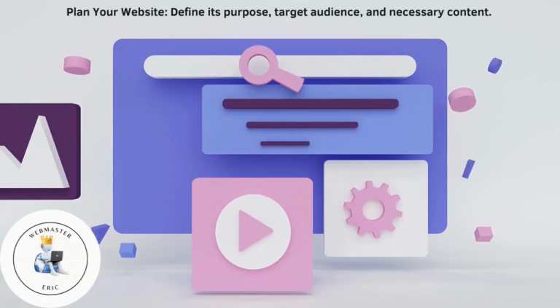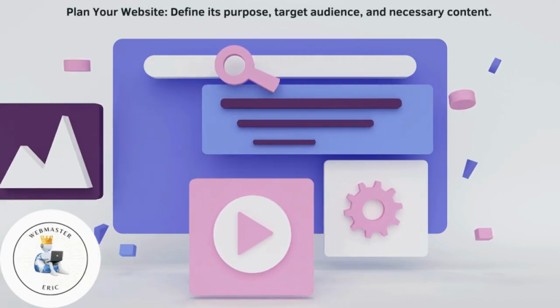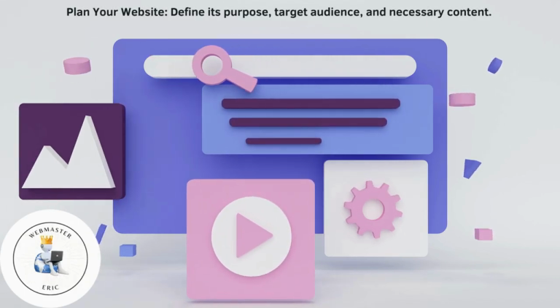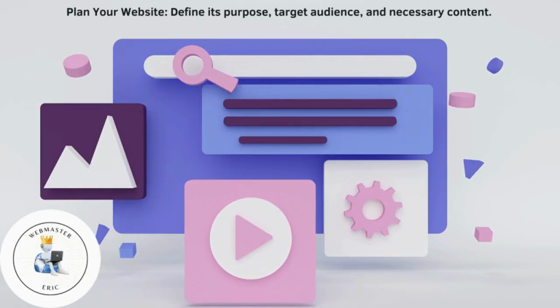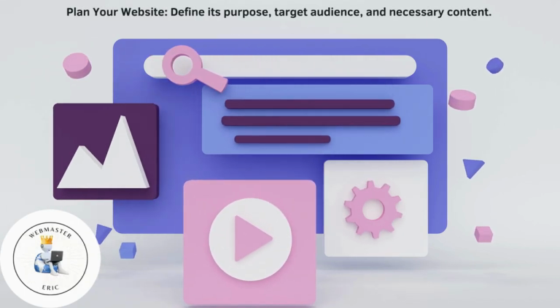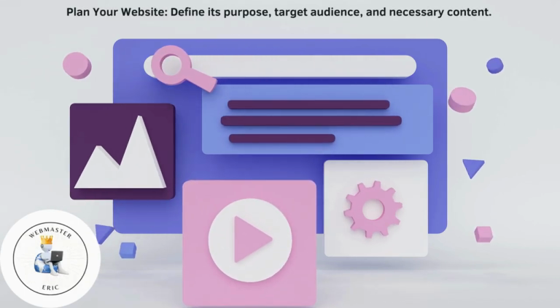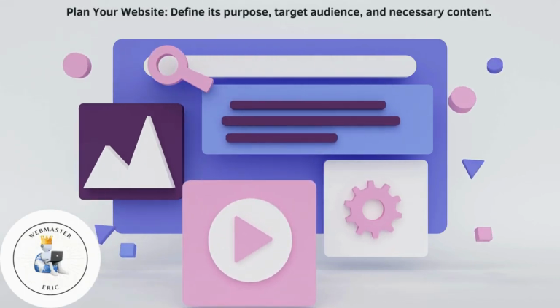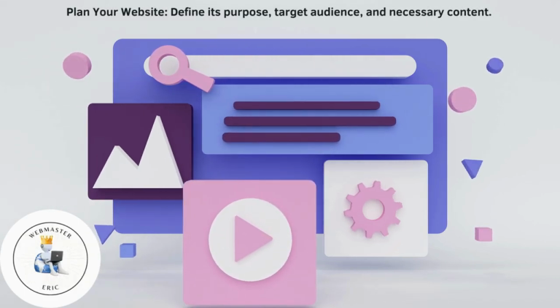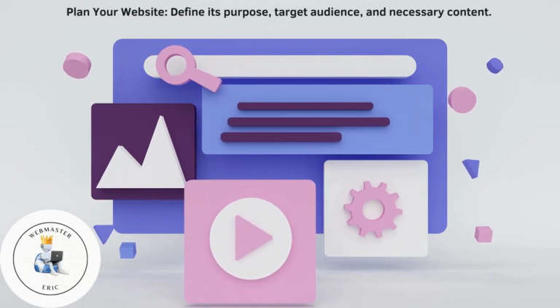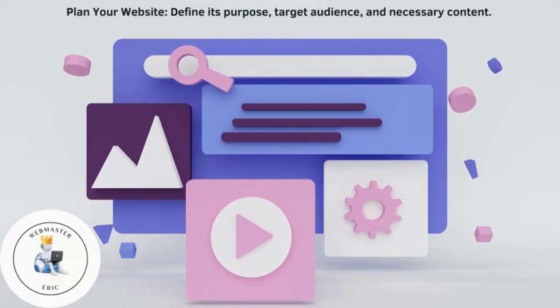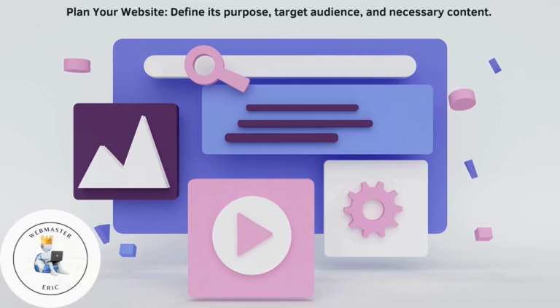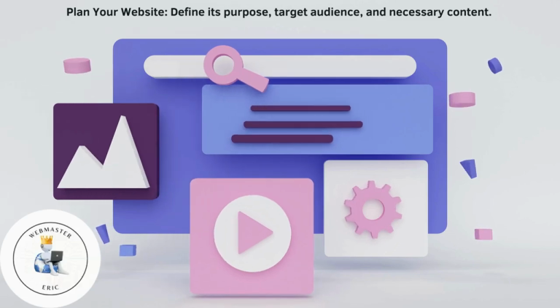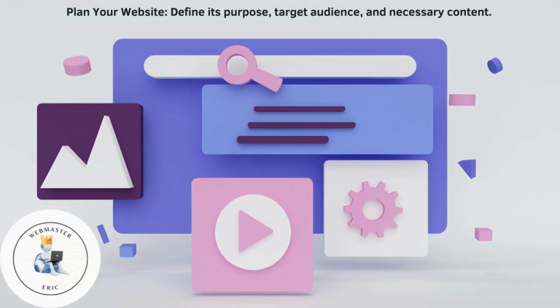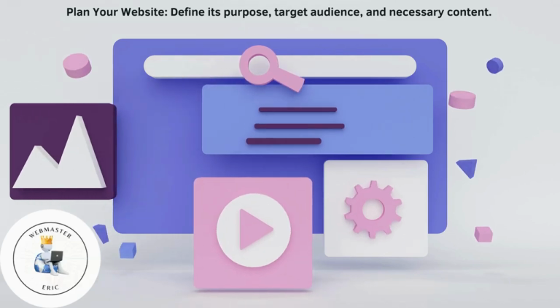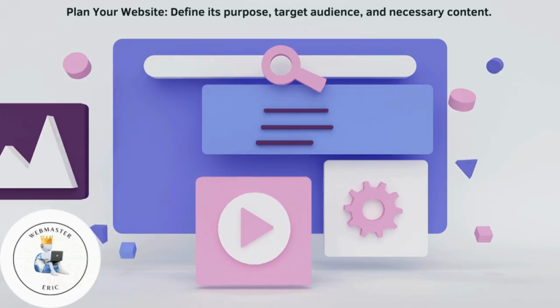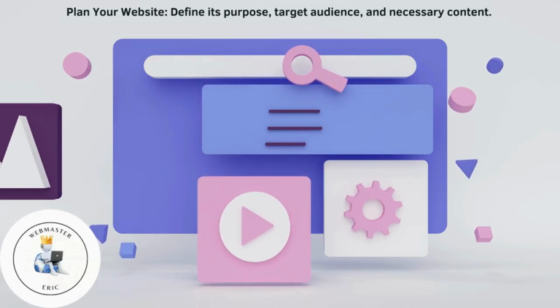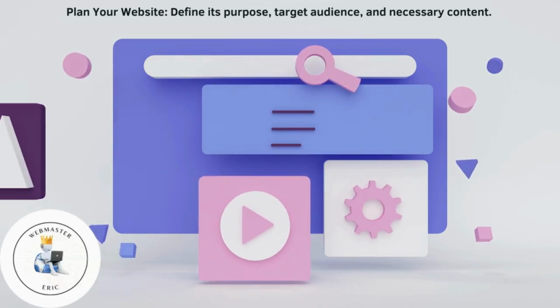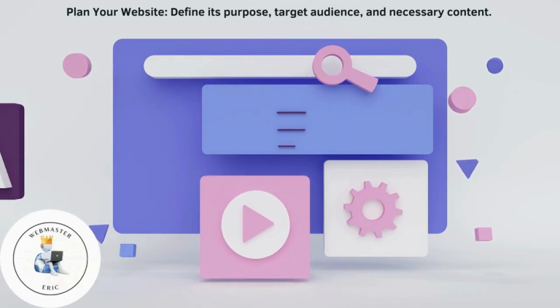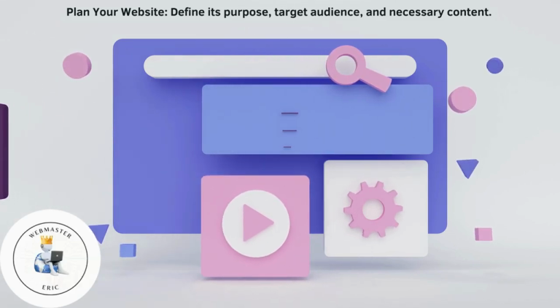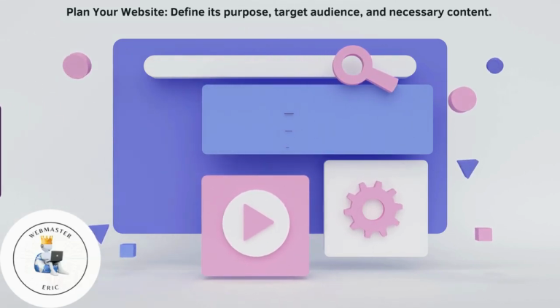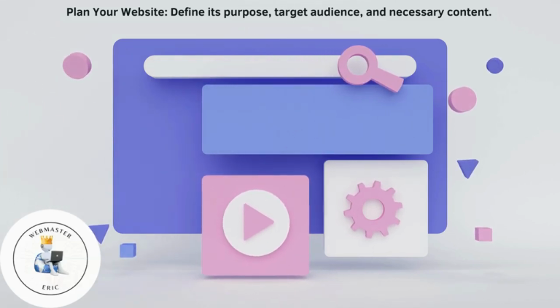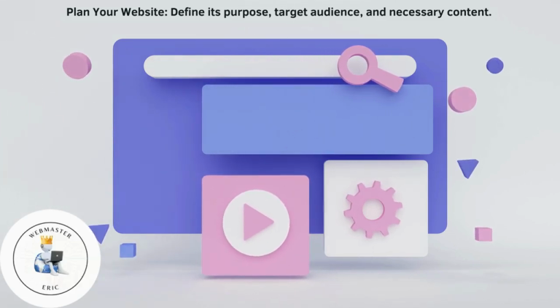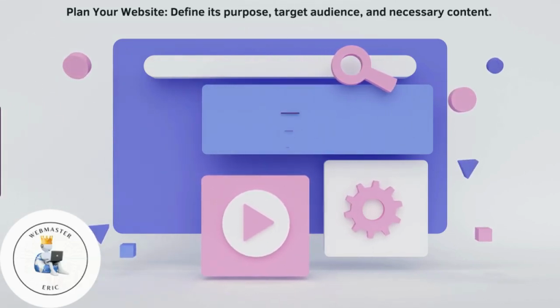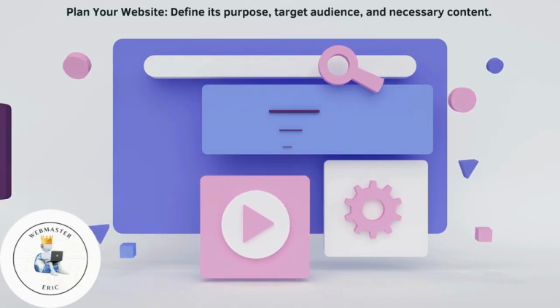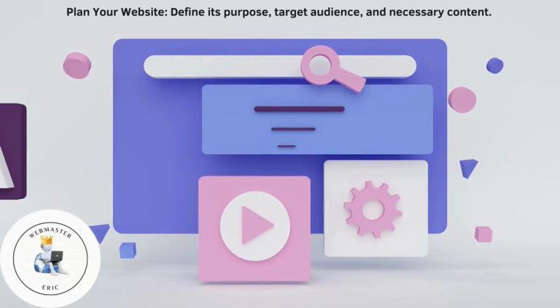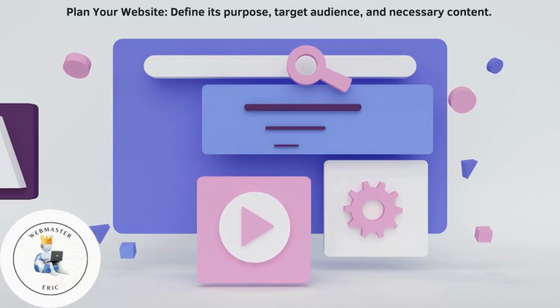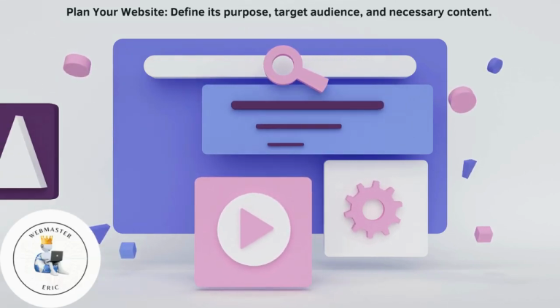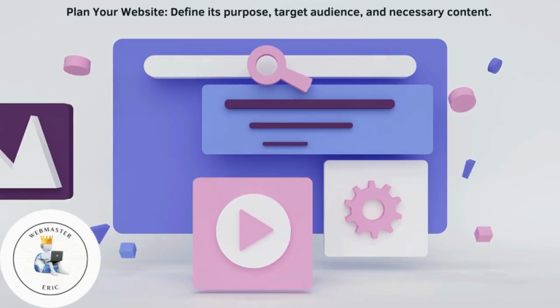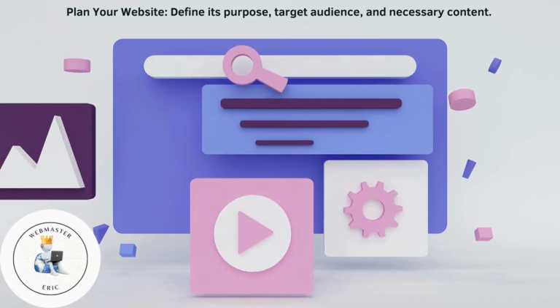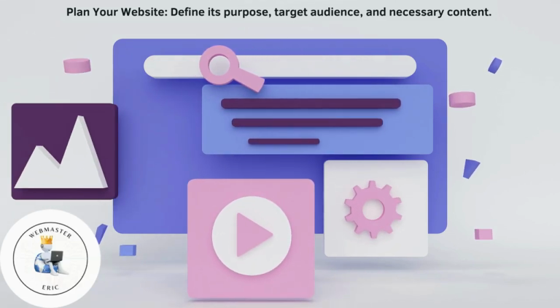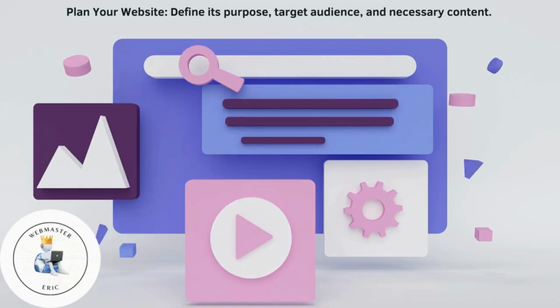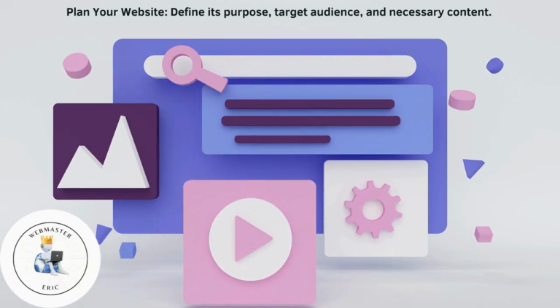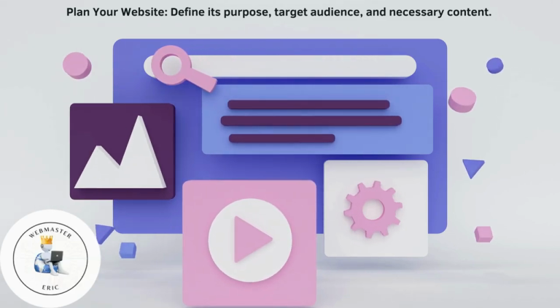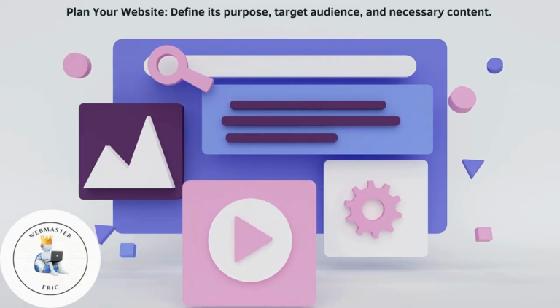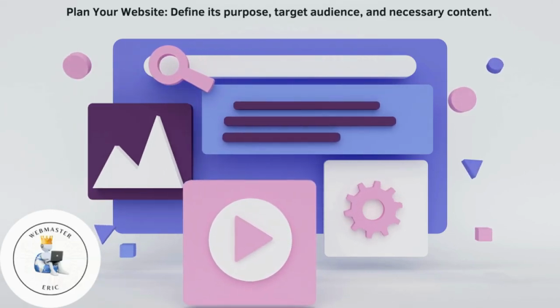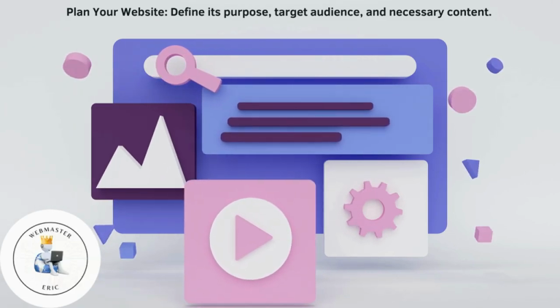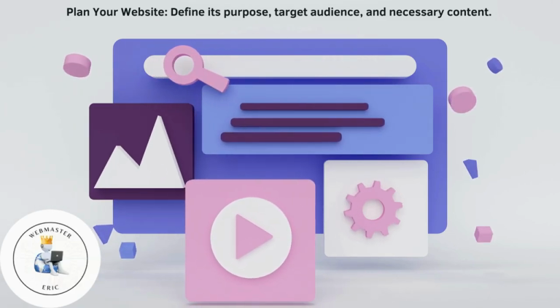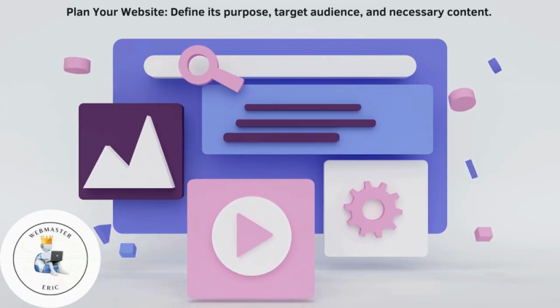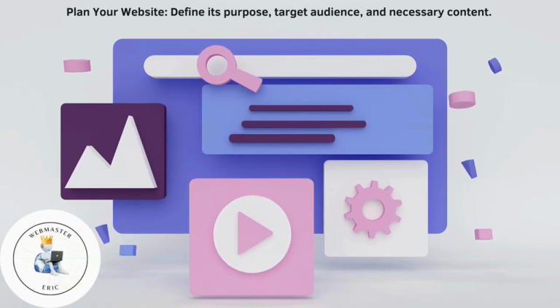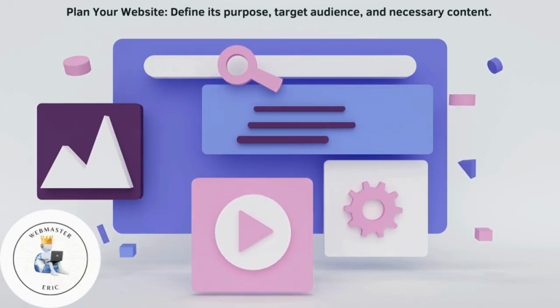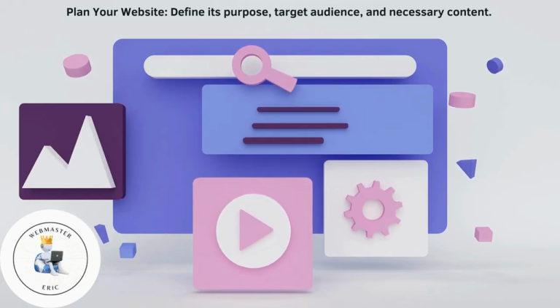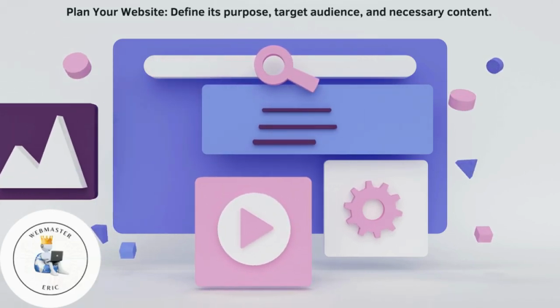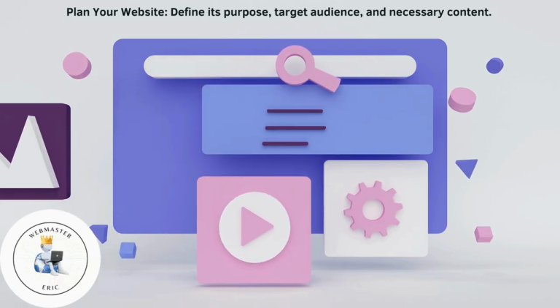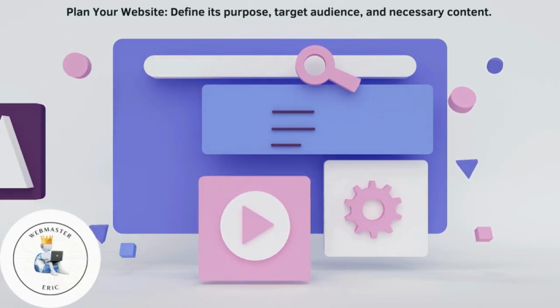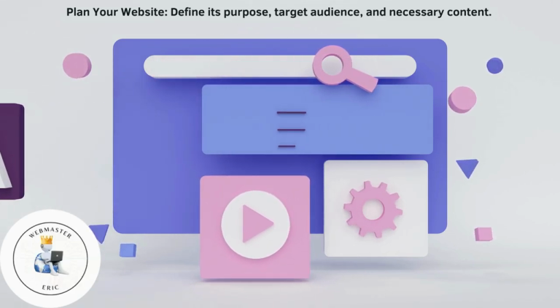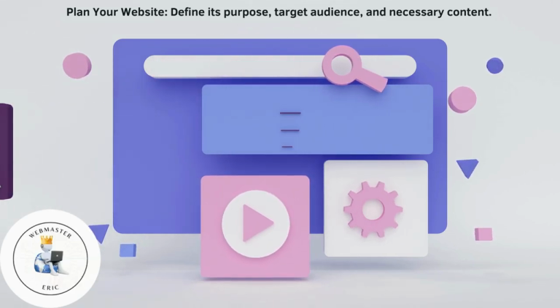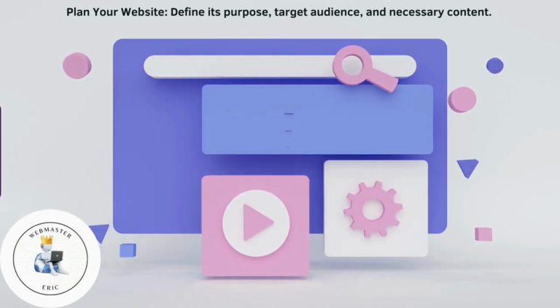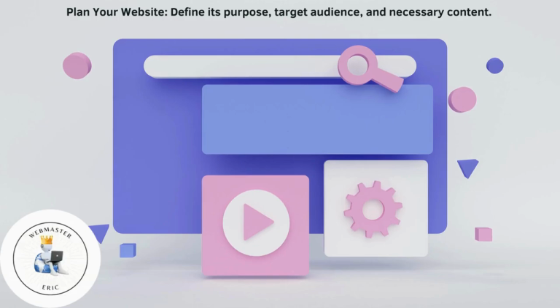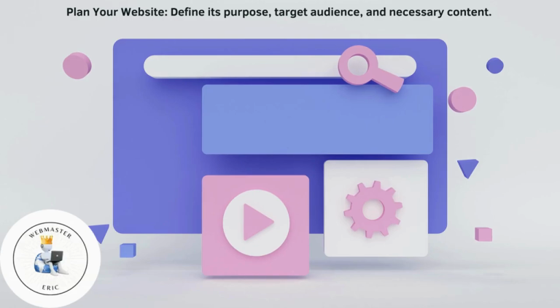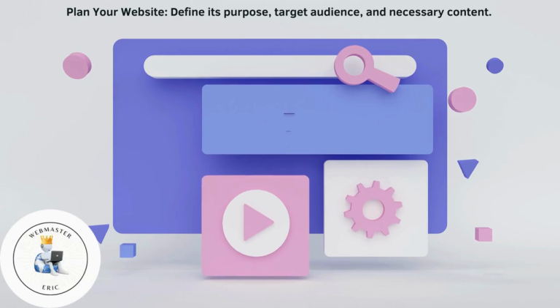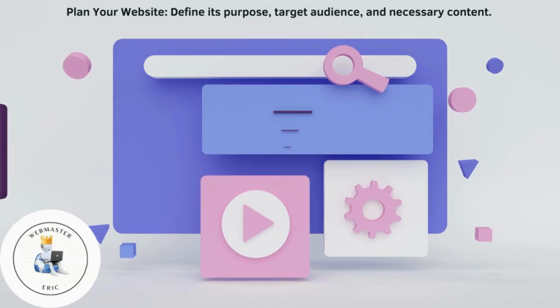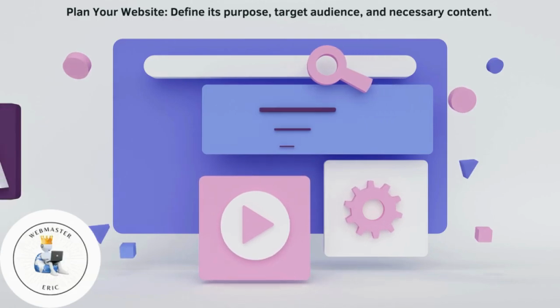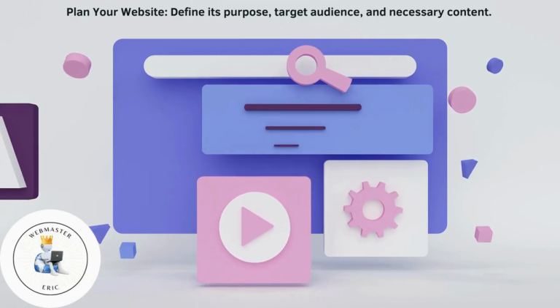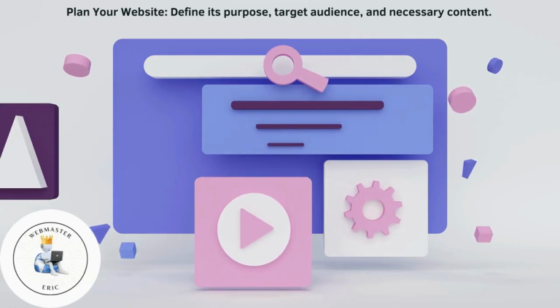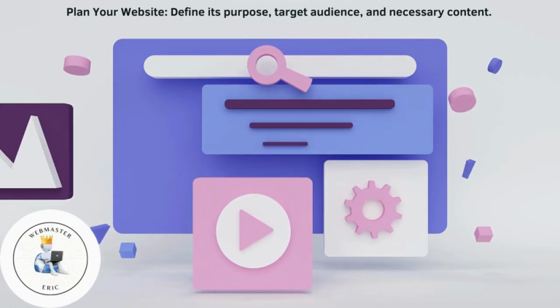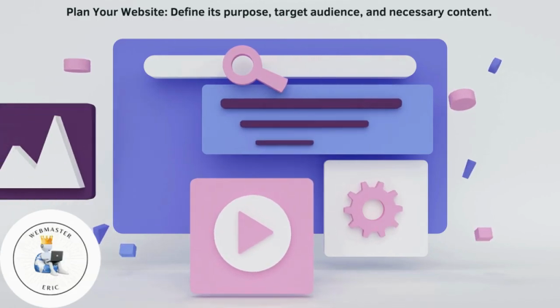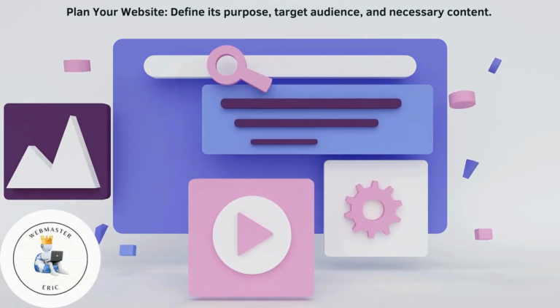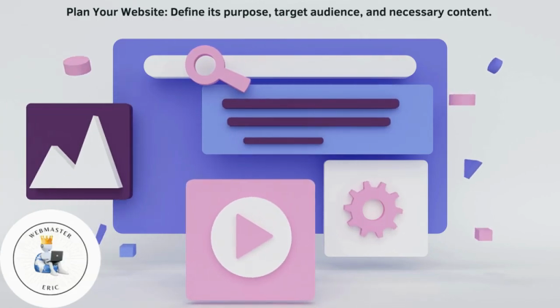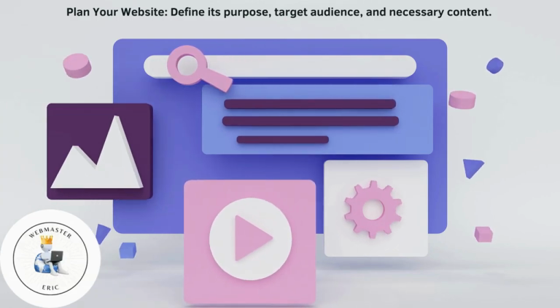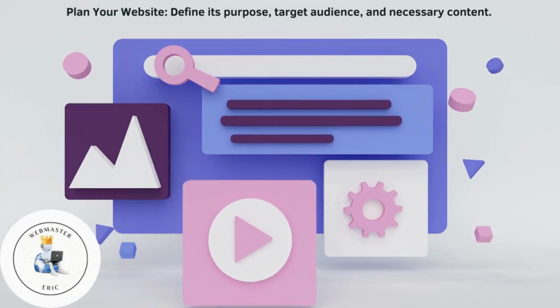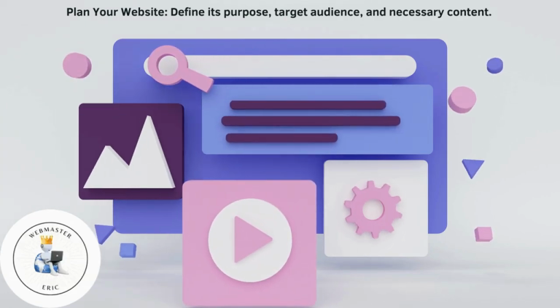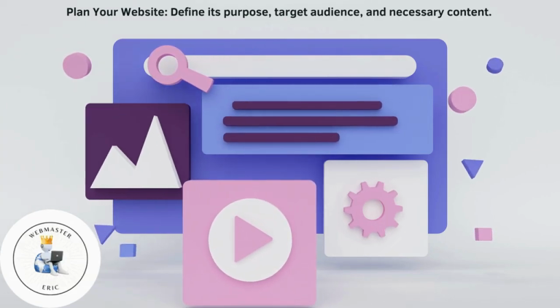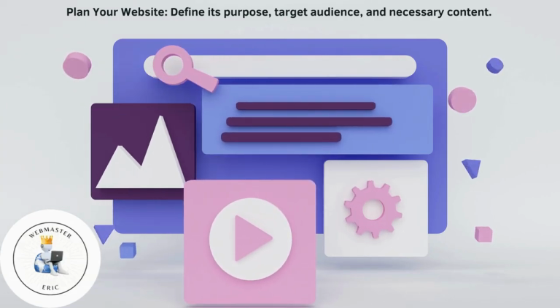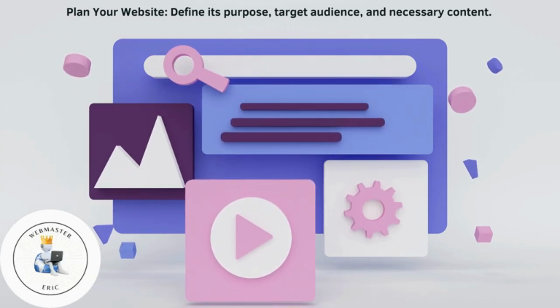Plan your website. Define its purpose, target audience, and necessary content.